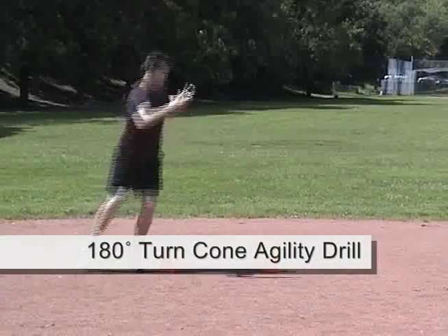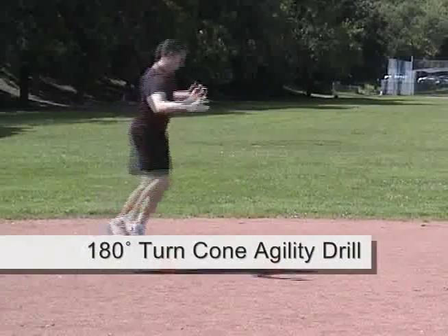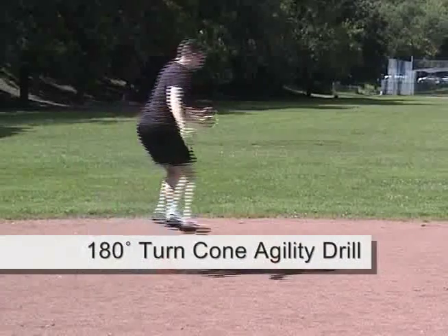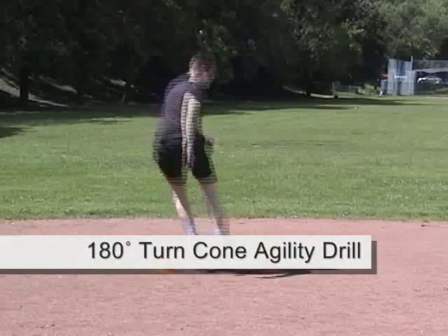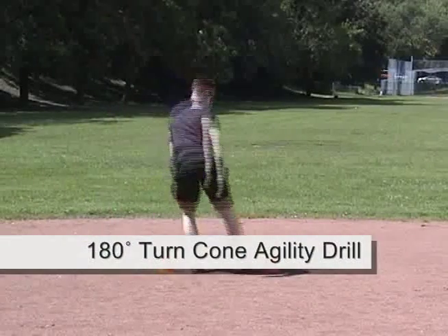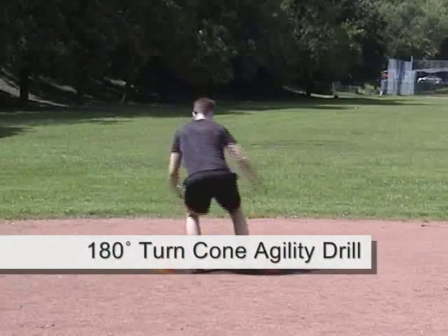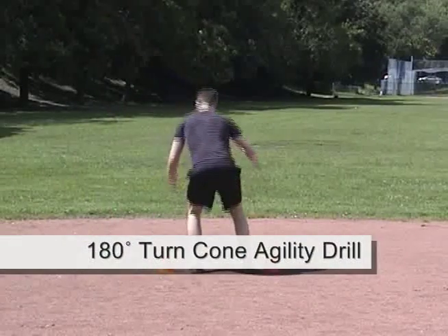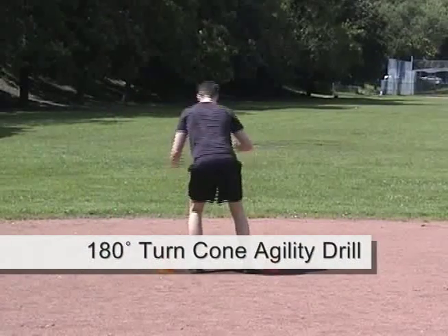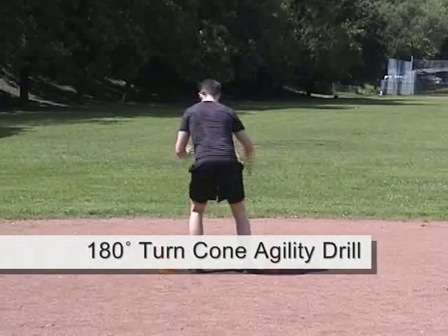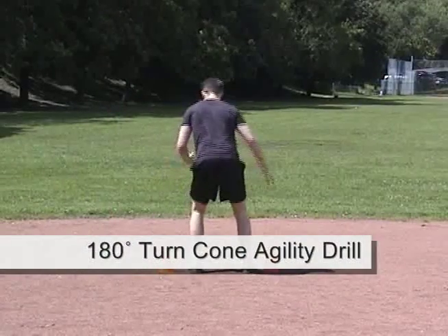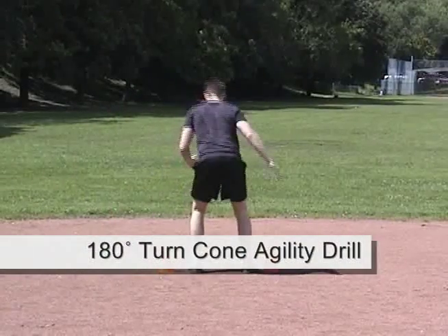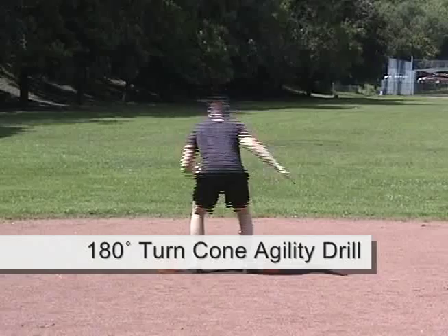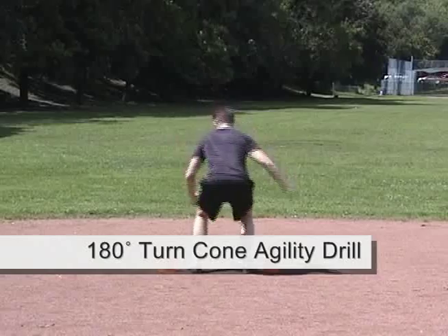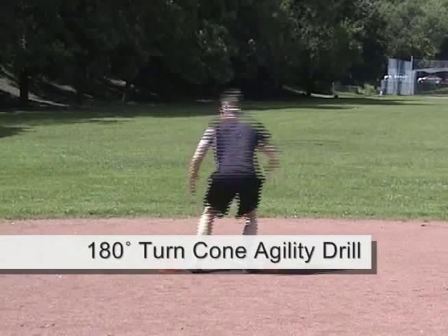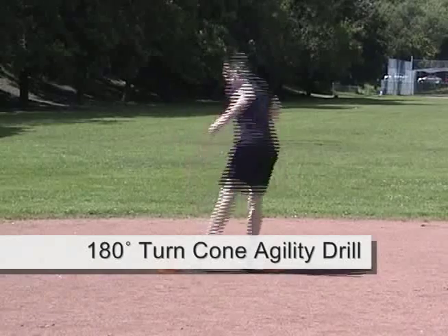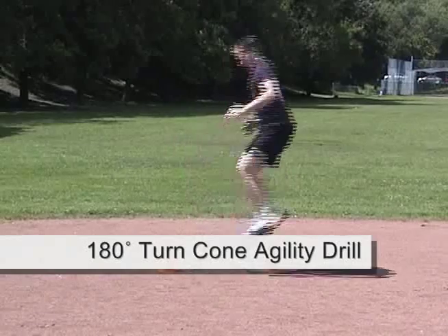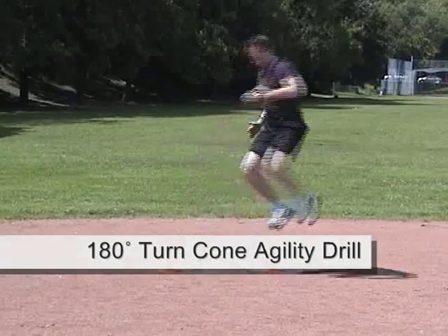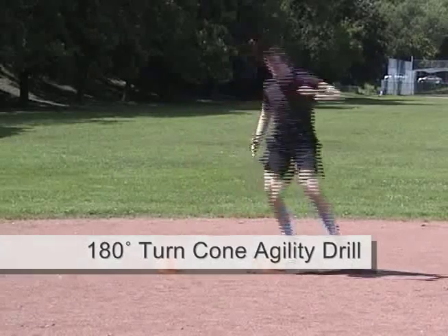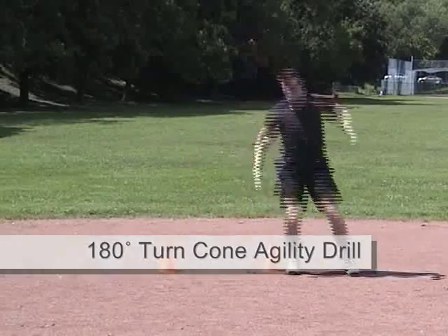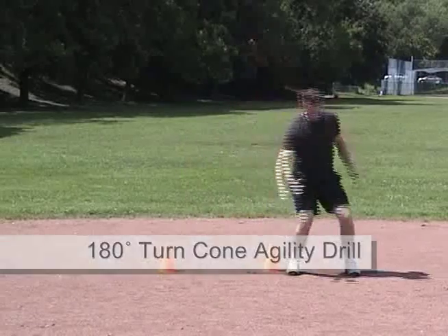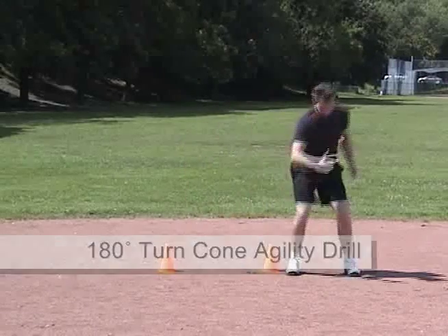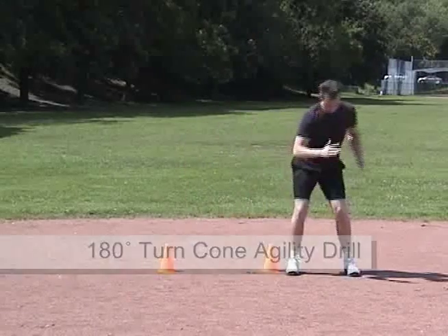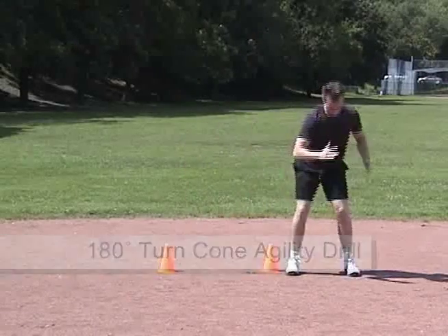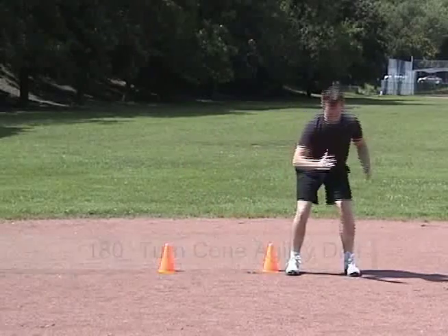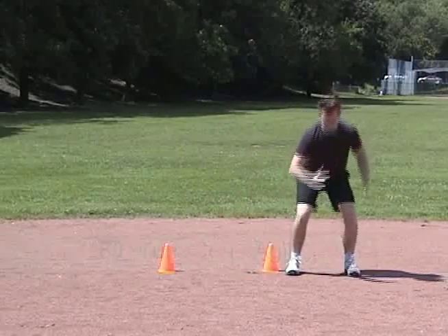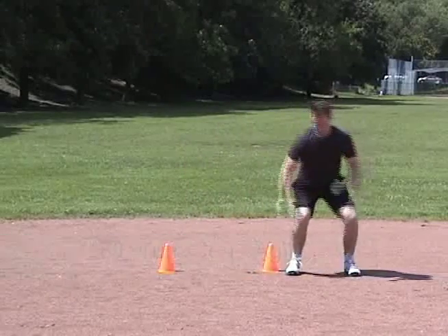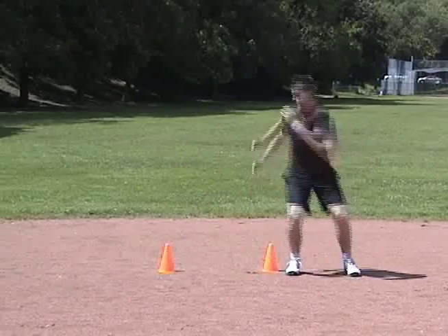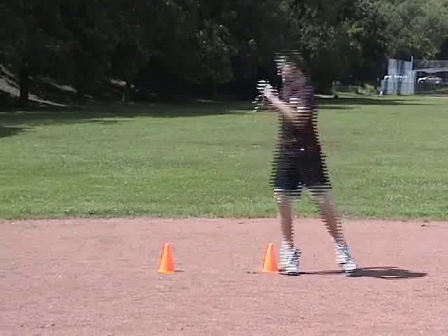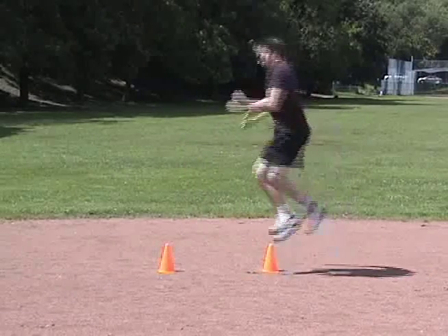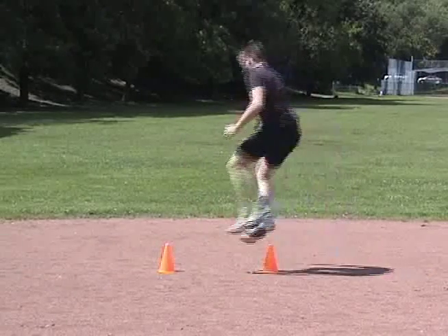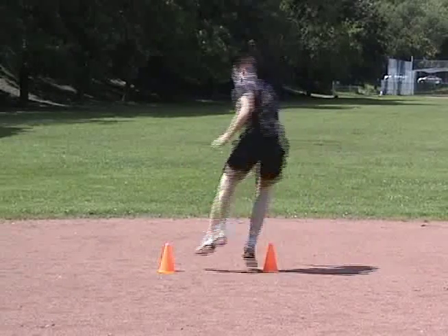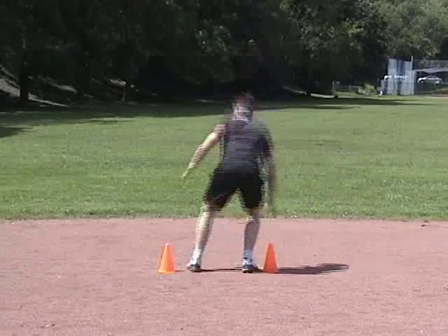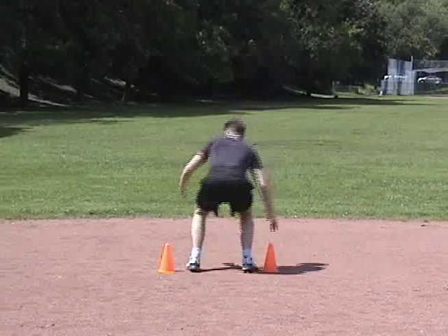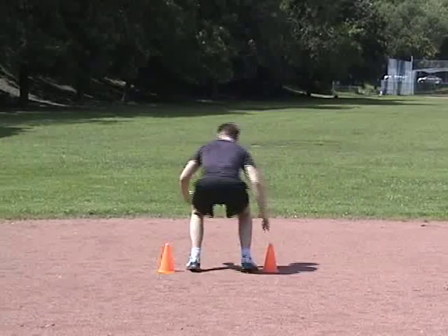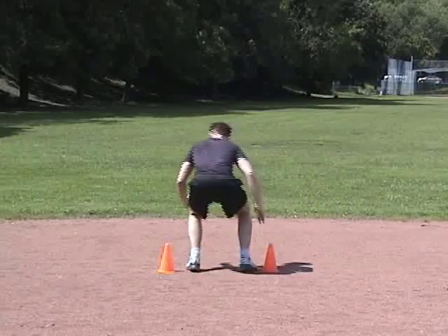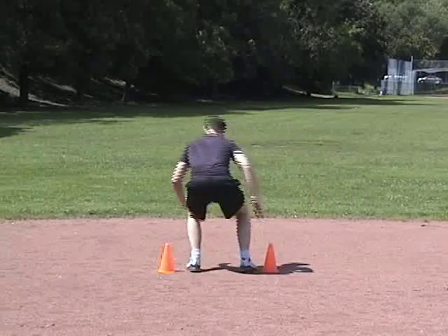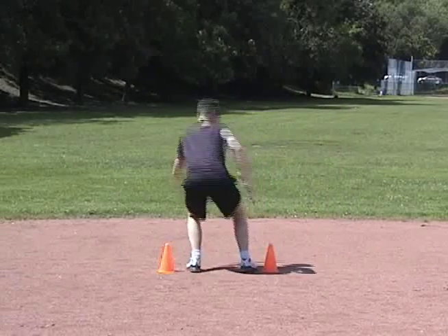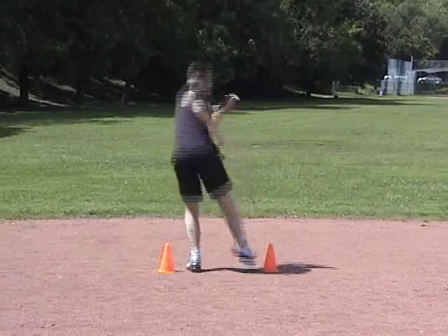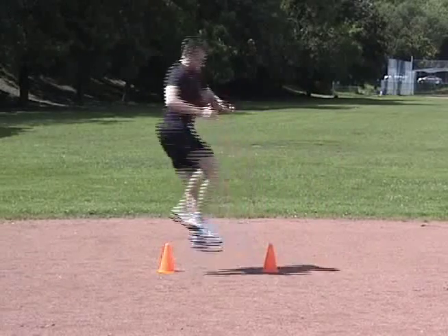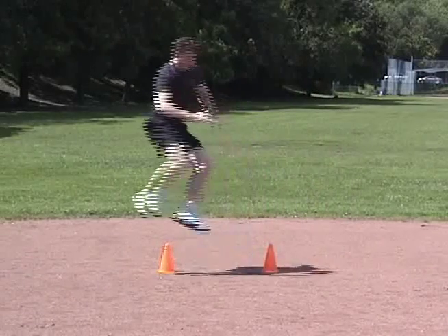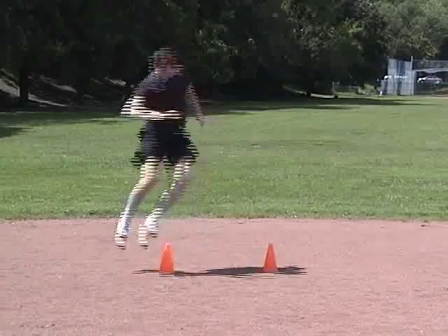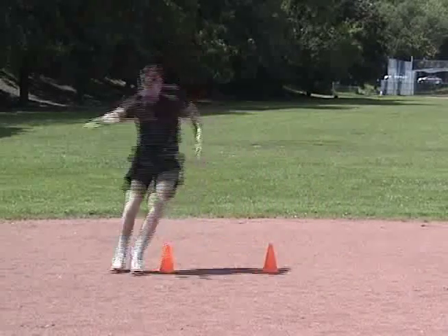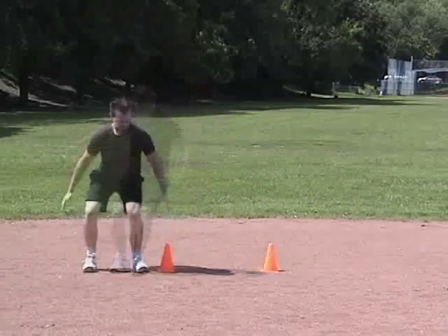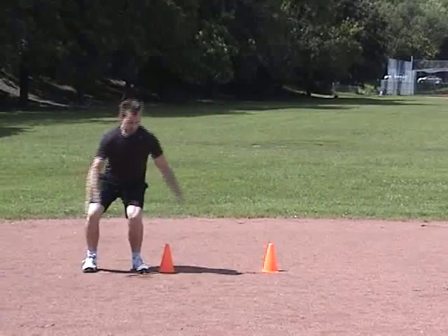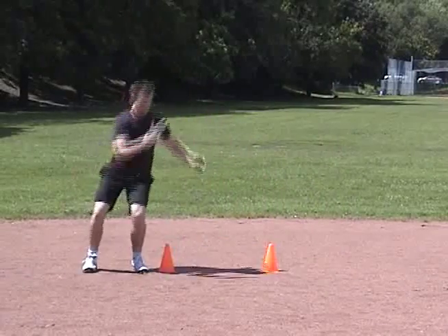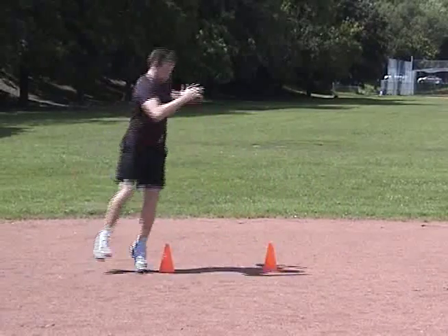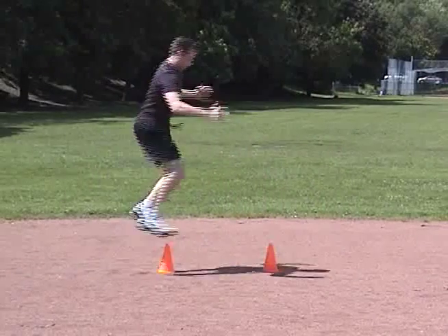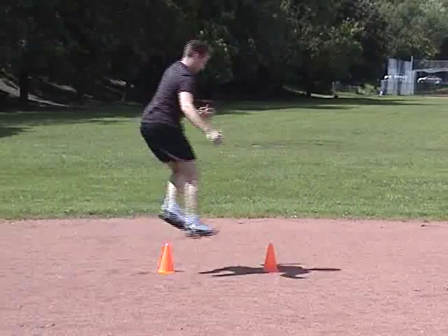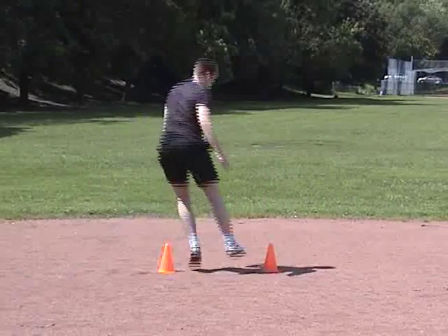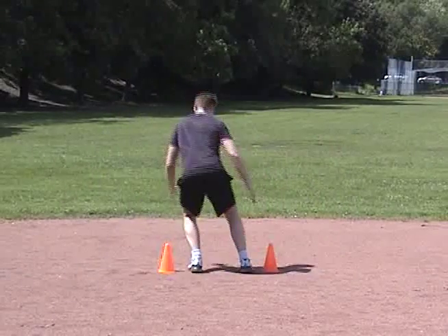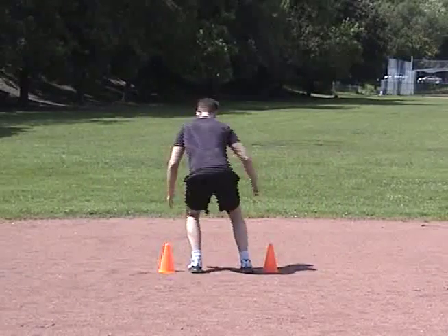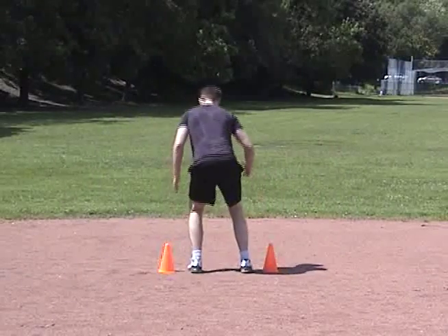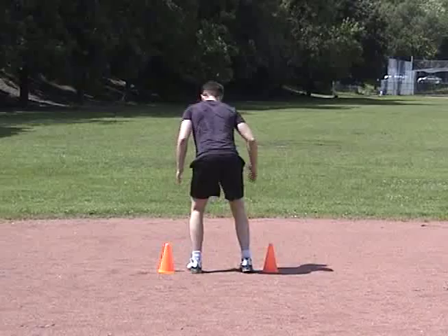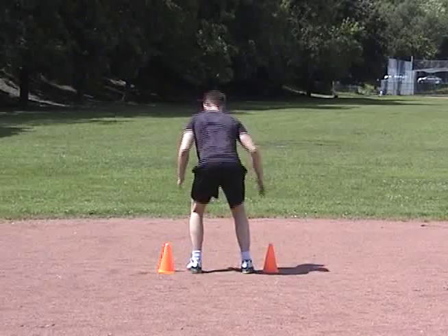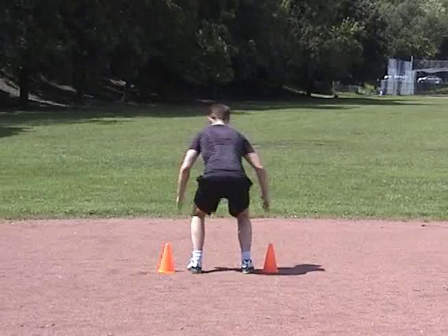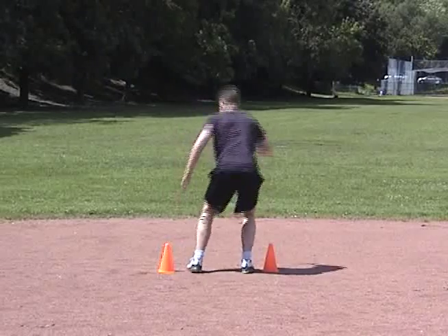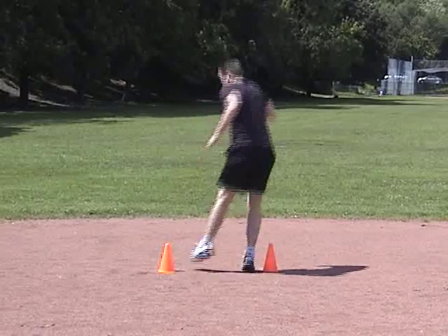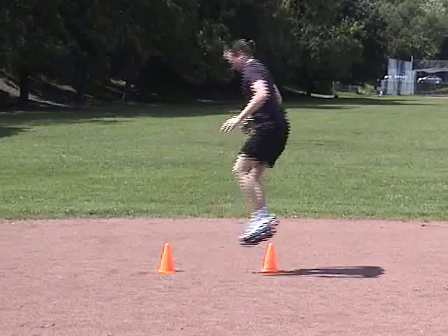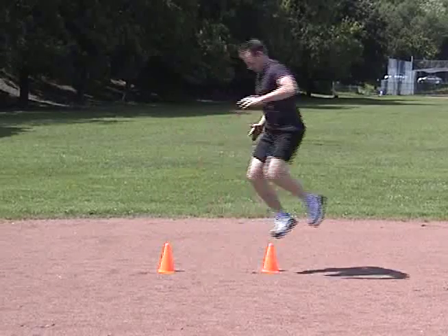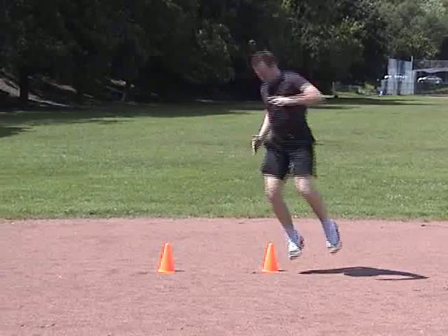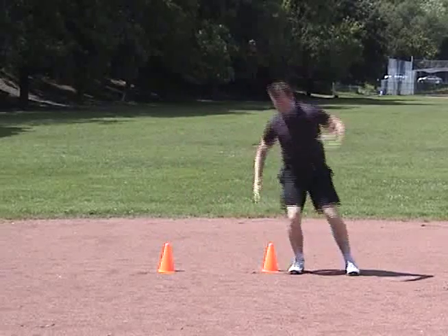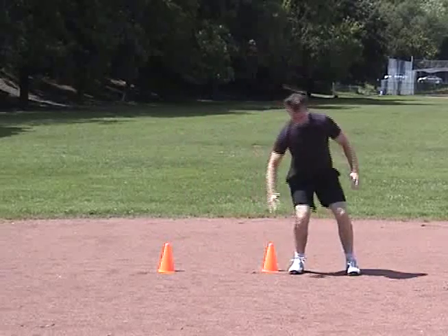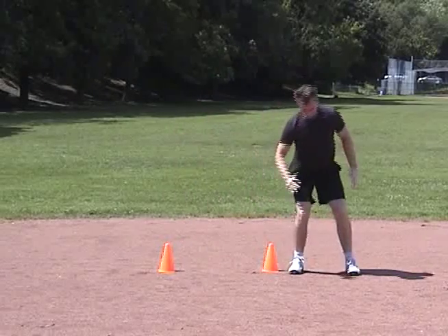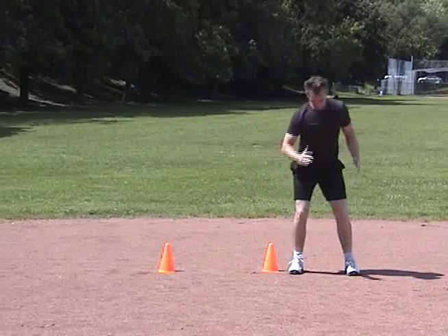This is a difficult exercise to master. Build up your speed as your coordination and balance improve. Continue for 1 minute, then rest.